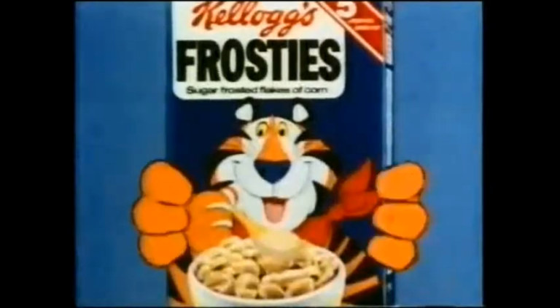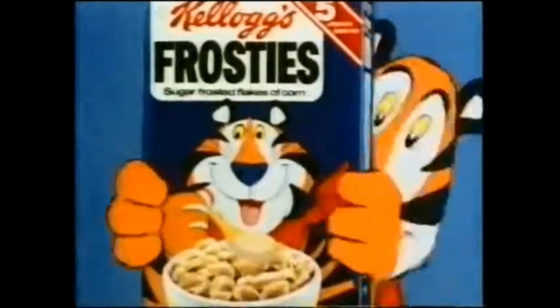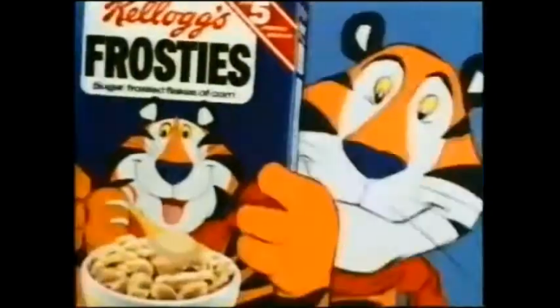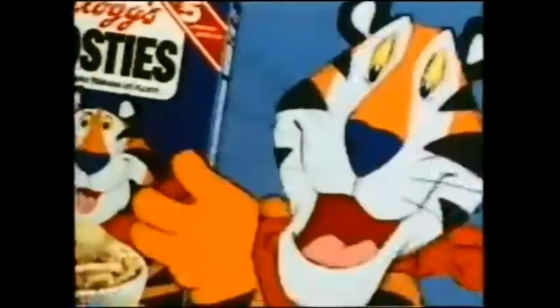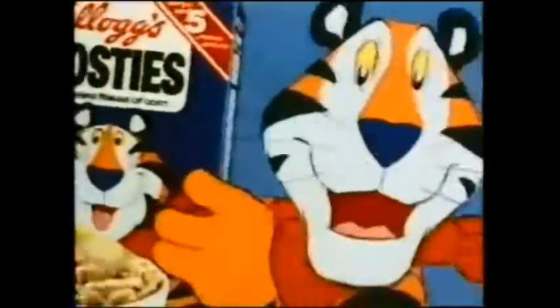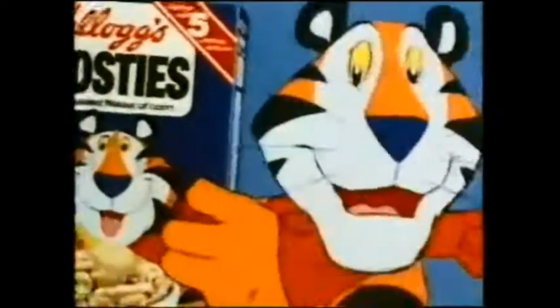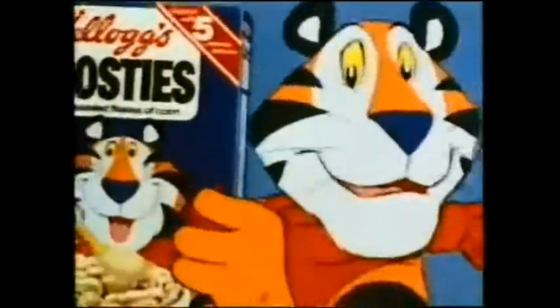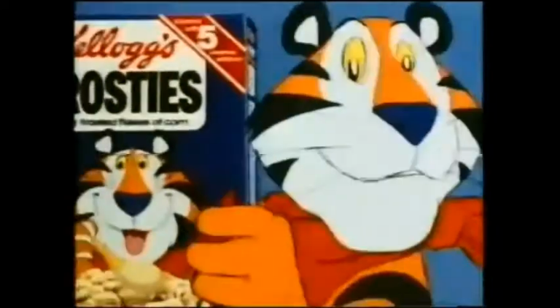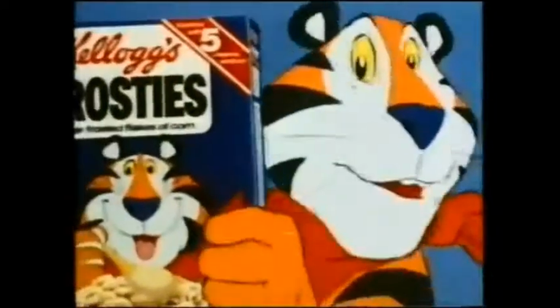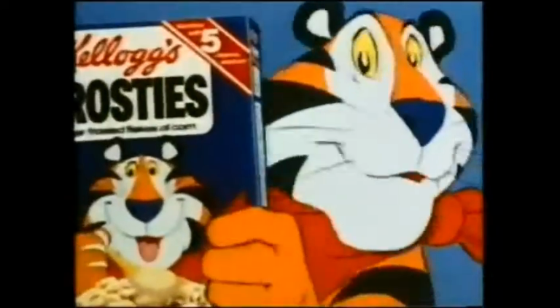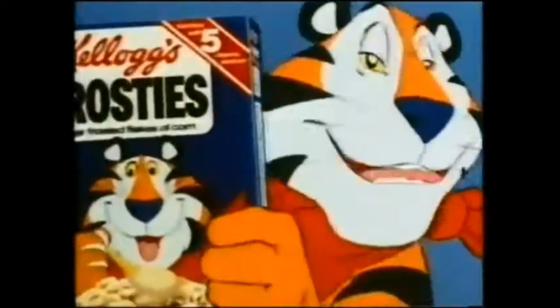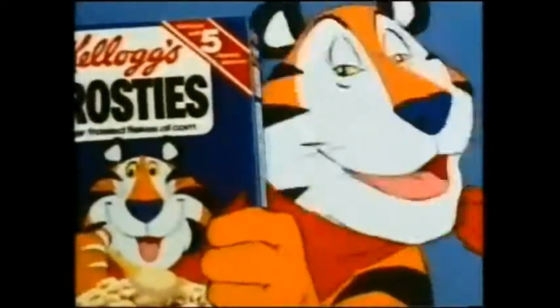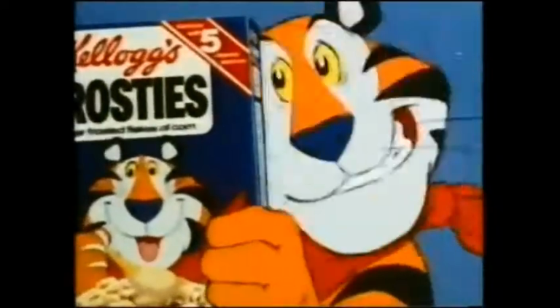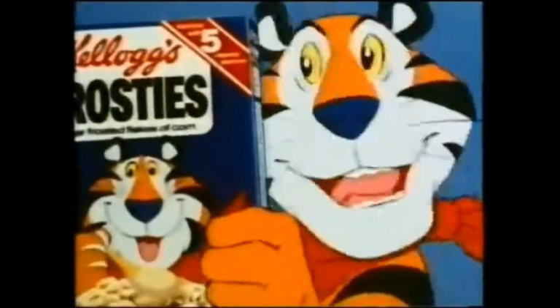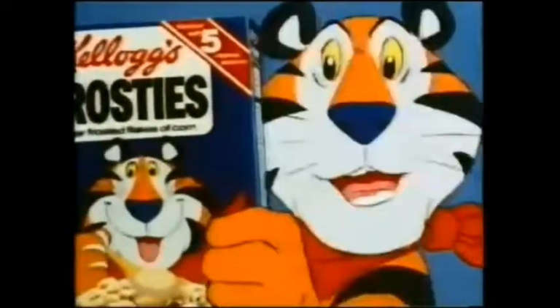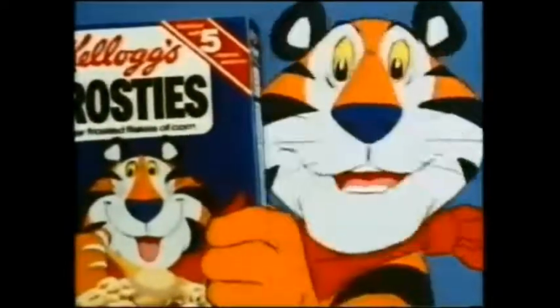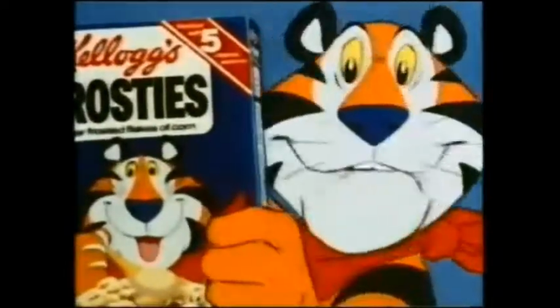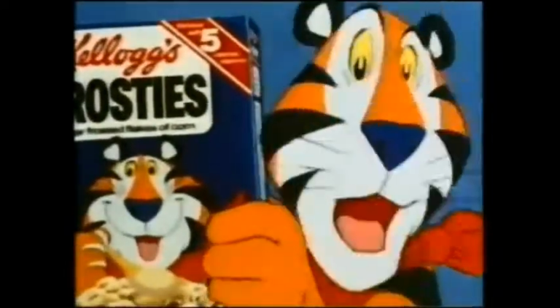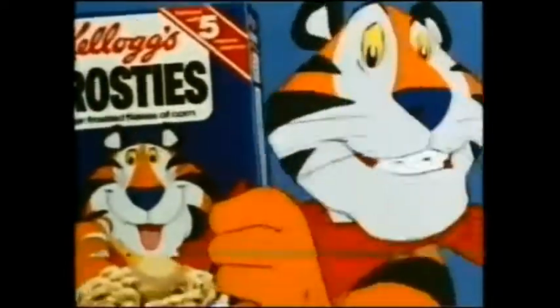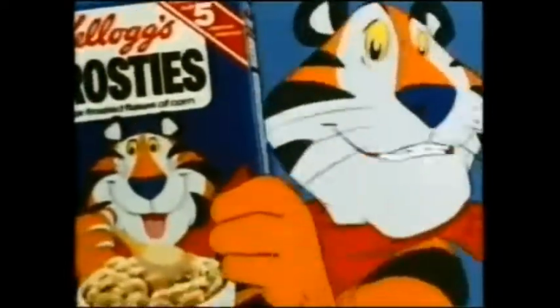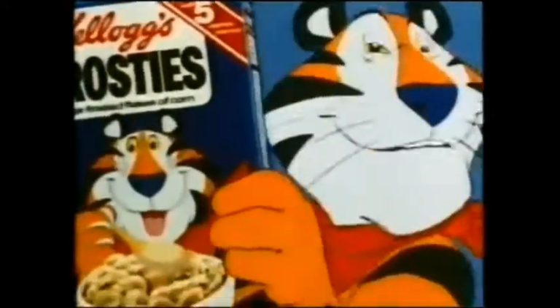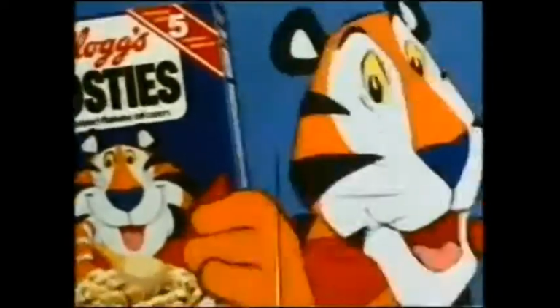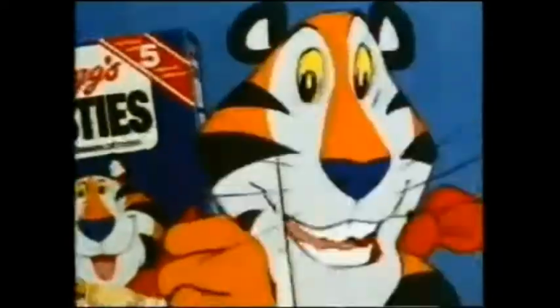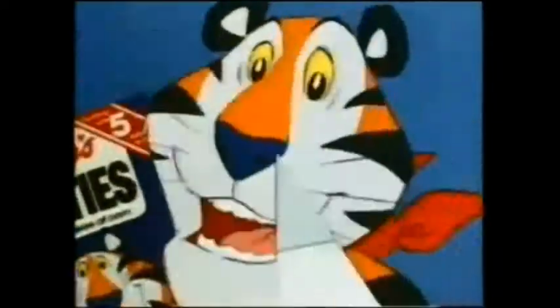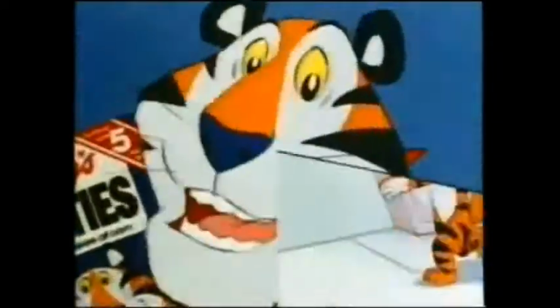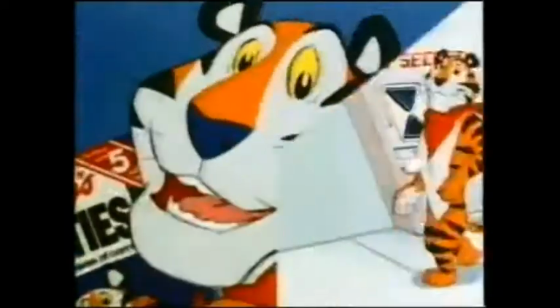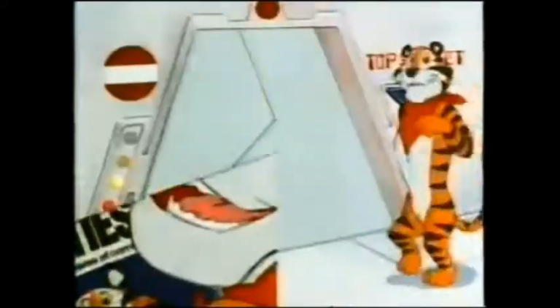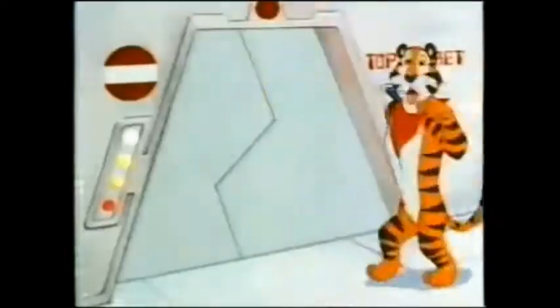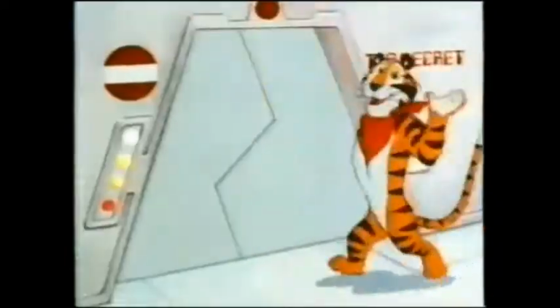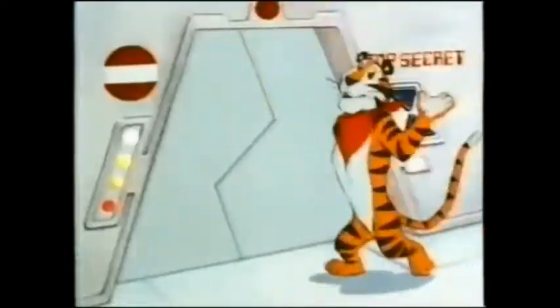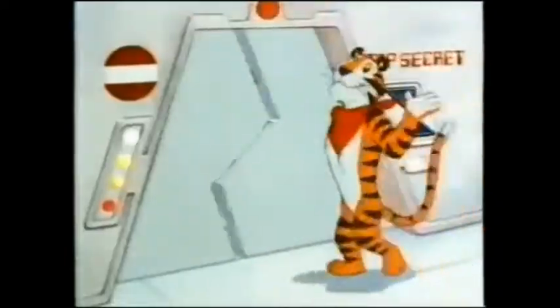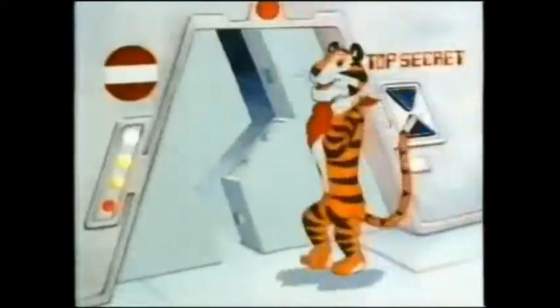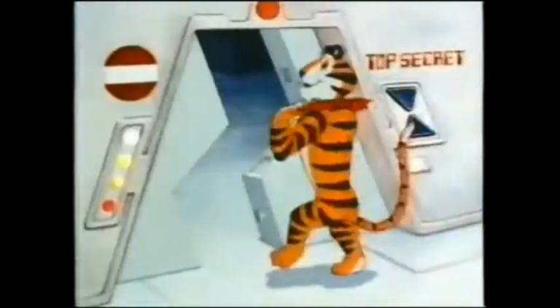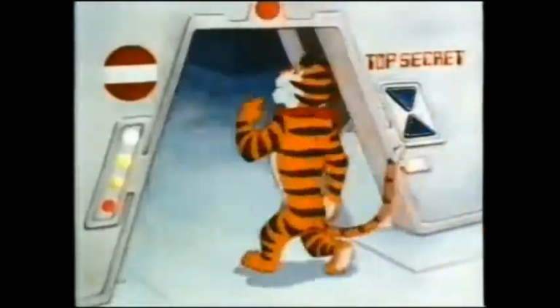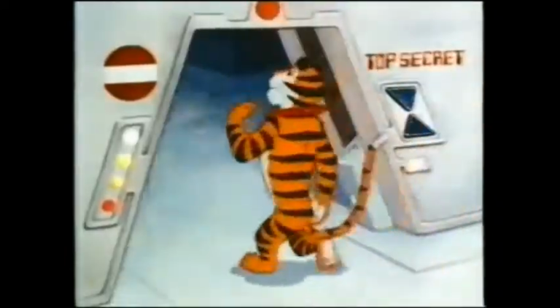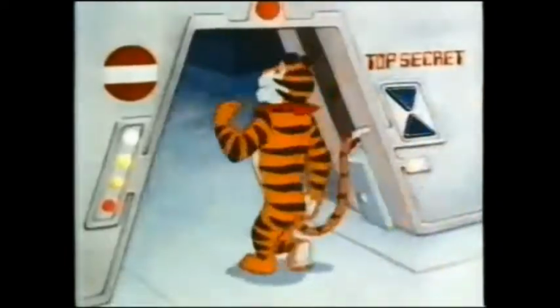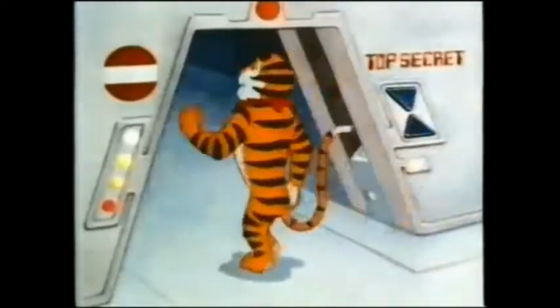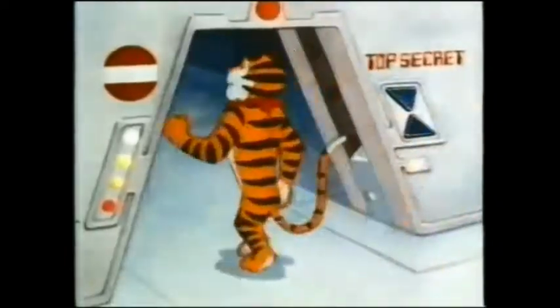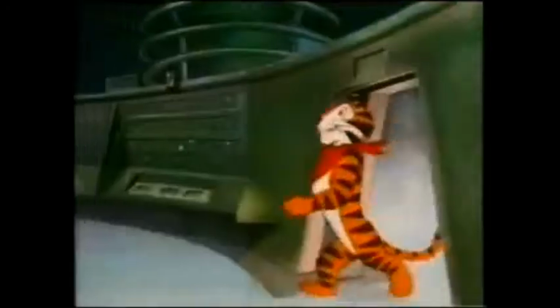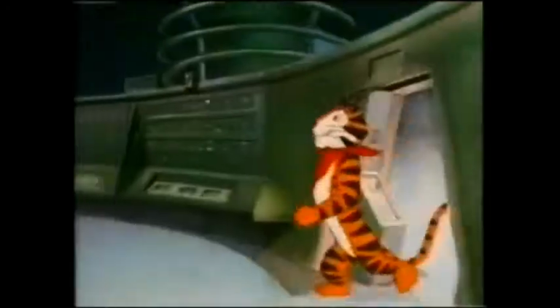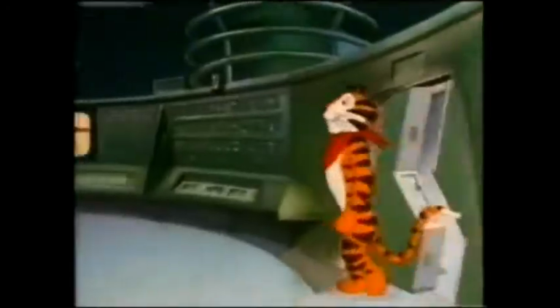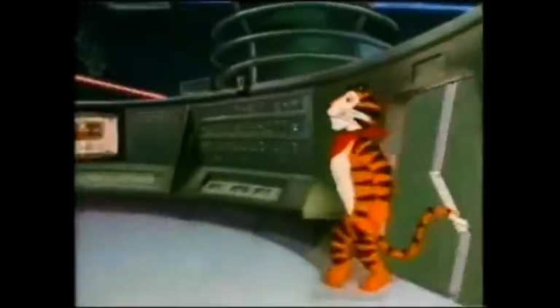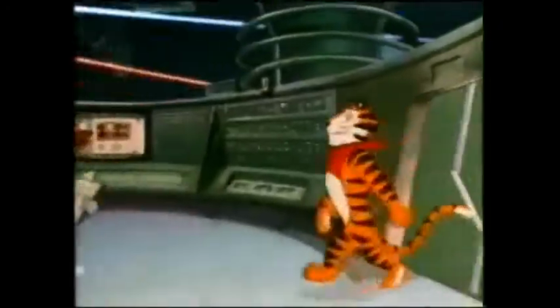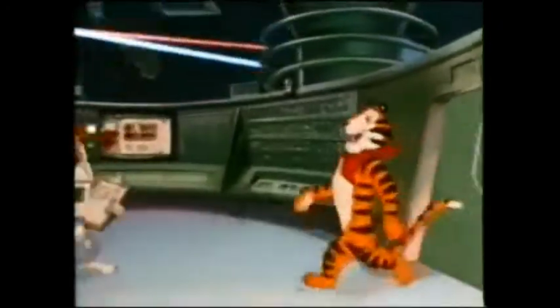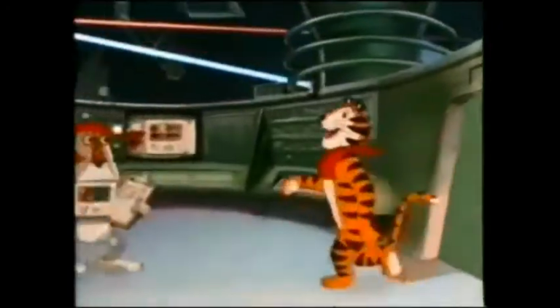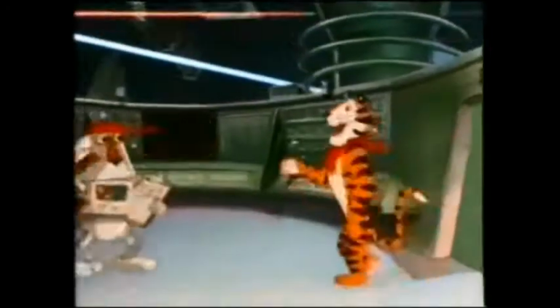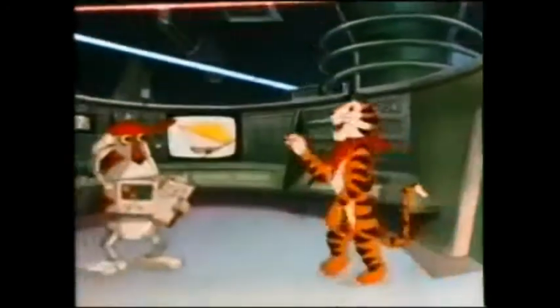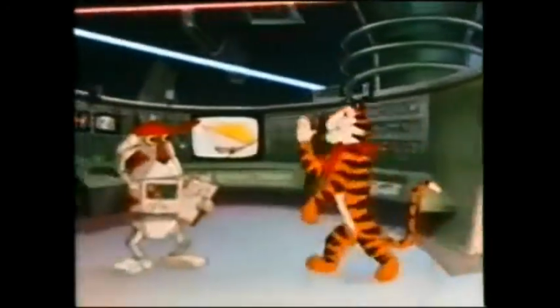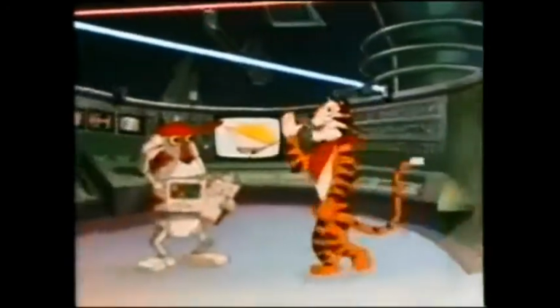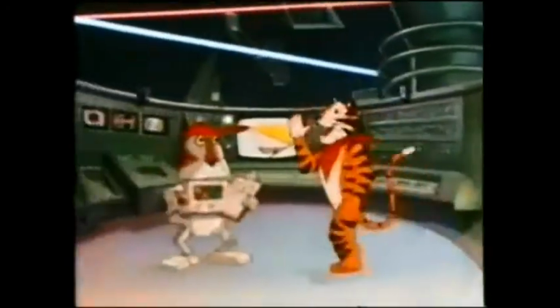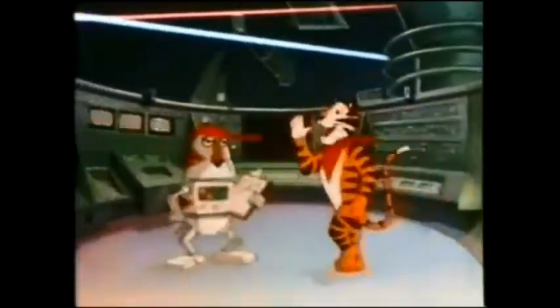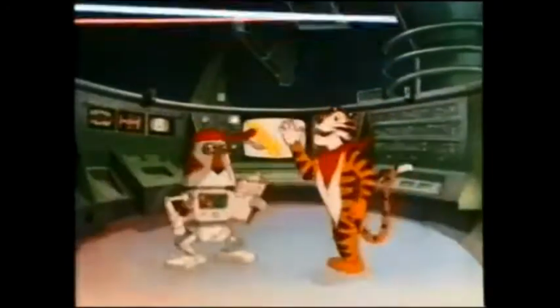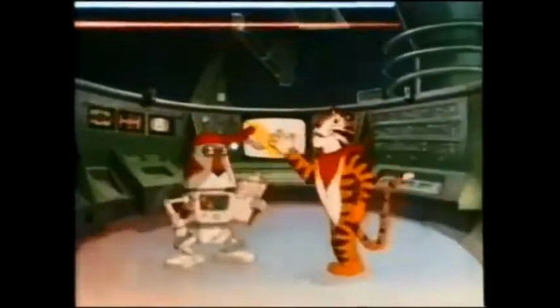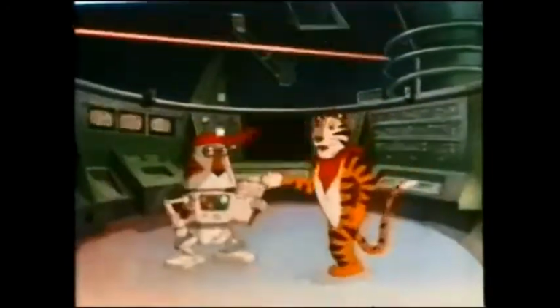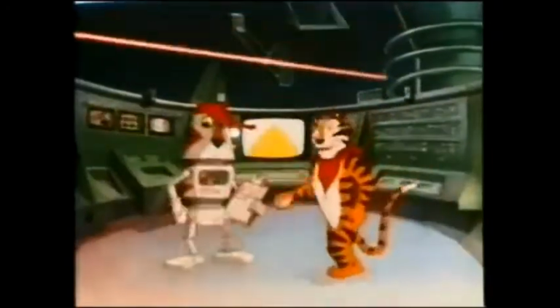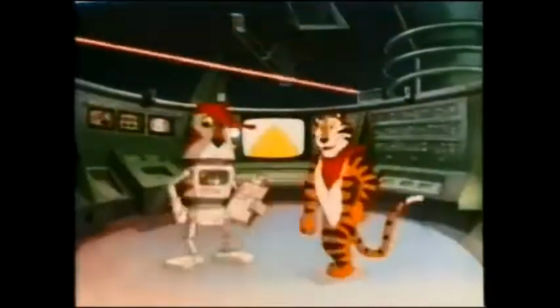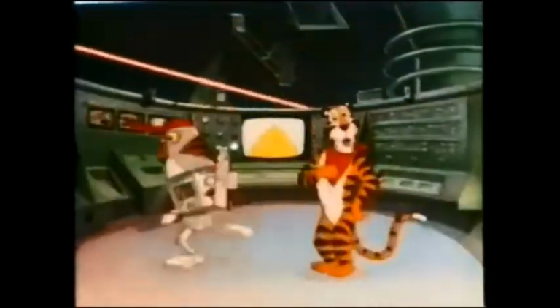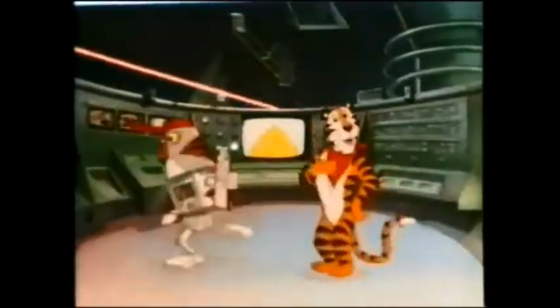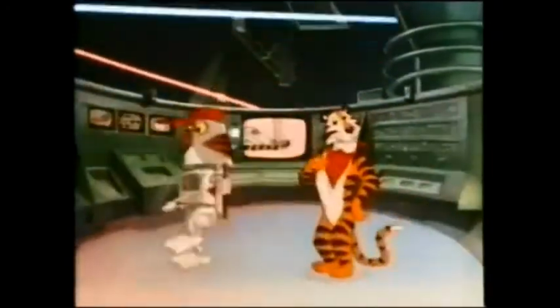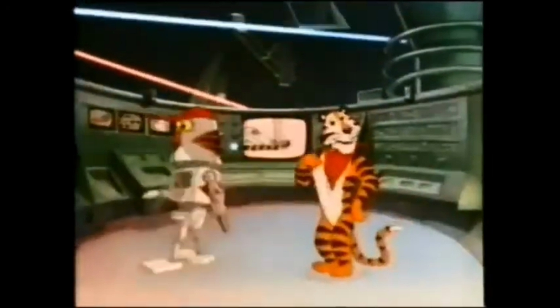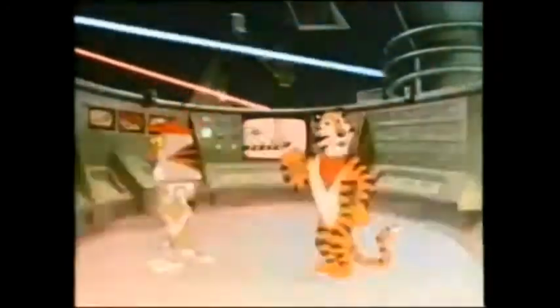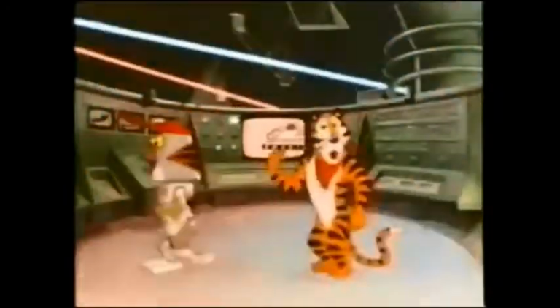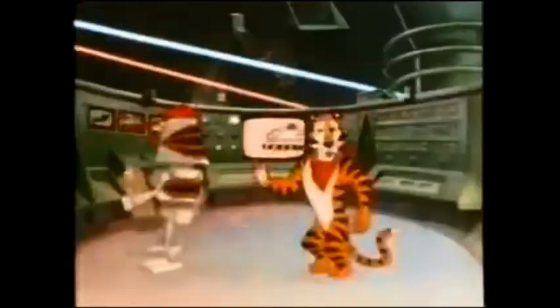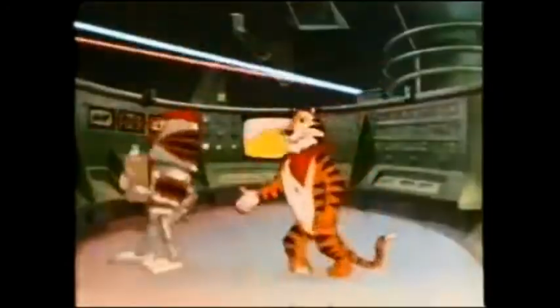Hey, know how they make Kellogg's Frosties frosty? Follow me! Aha! A tigernaught to show us around!